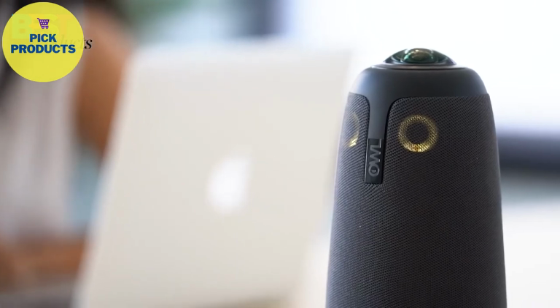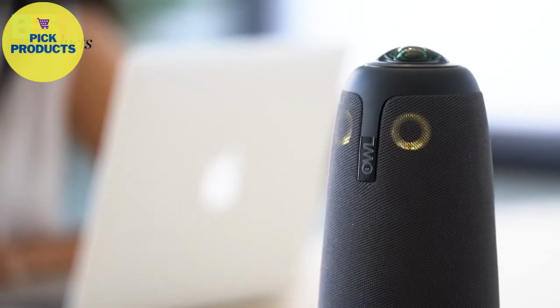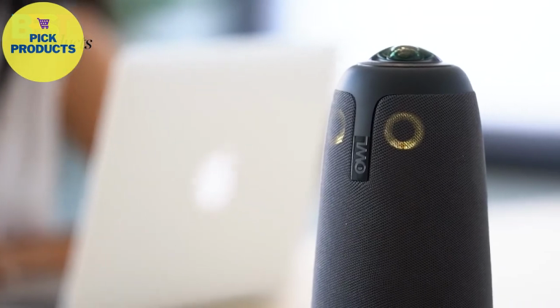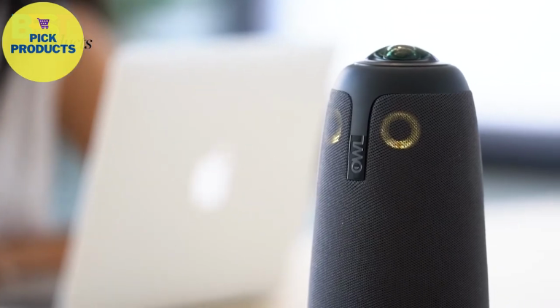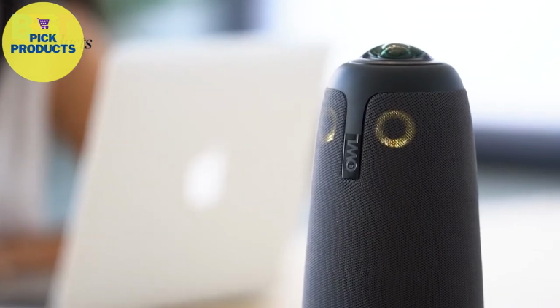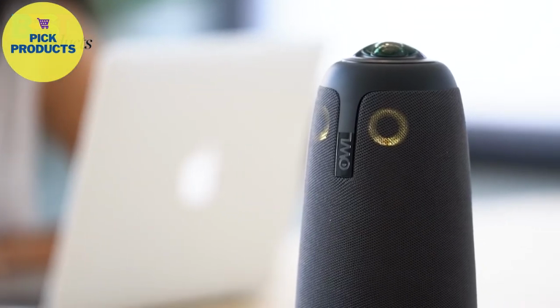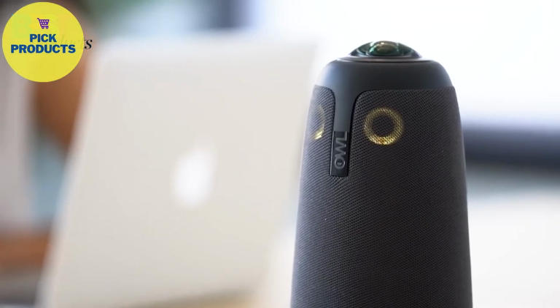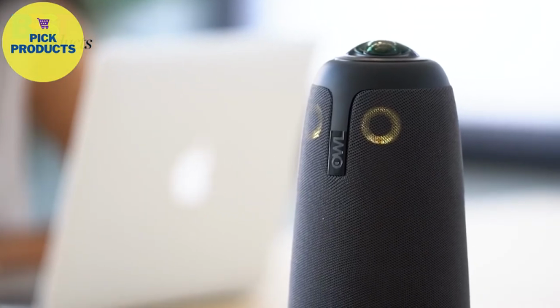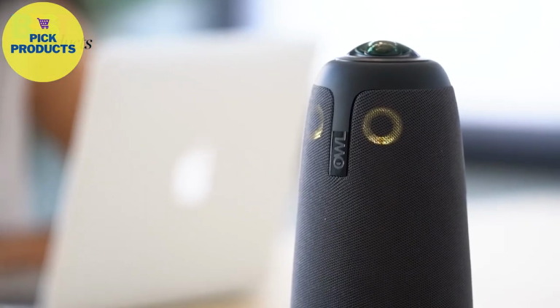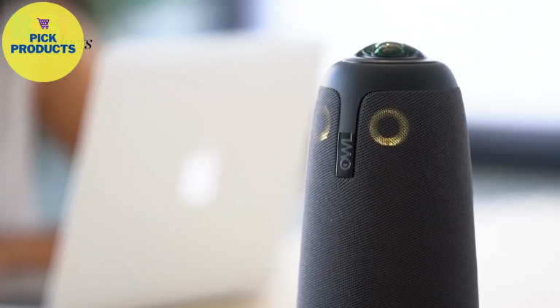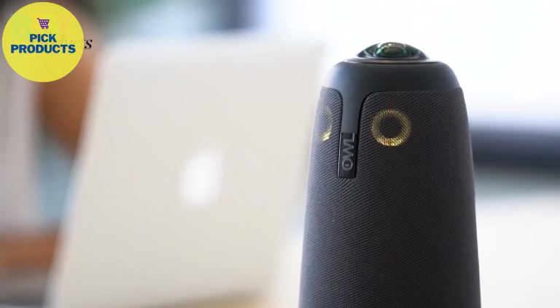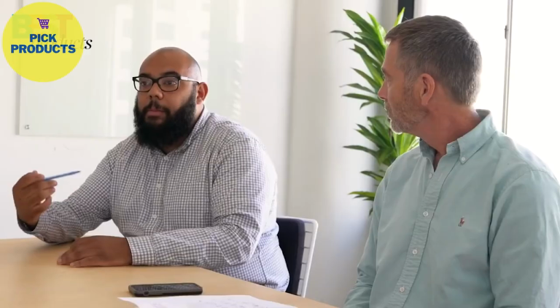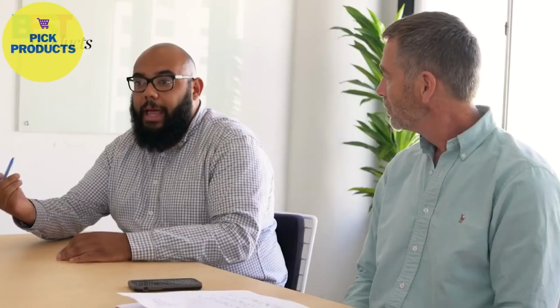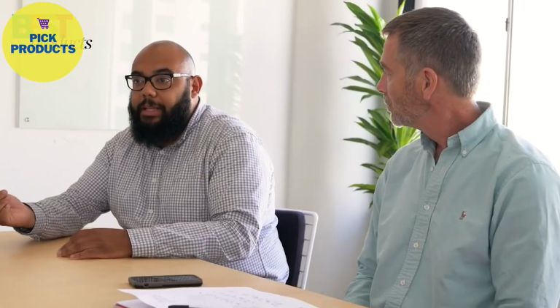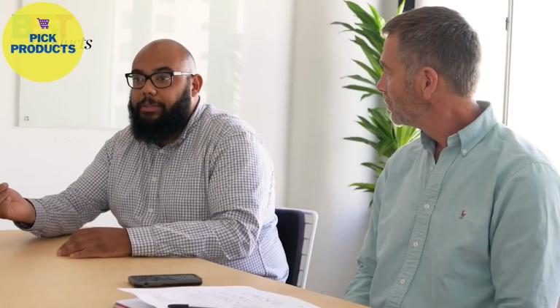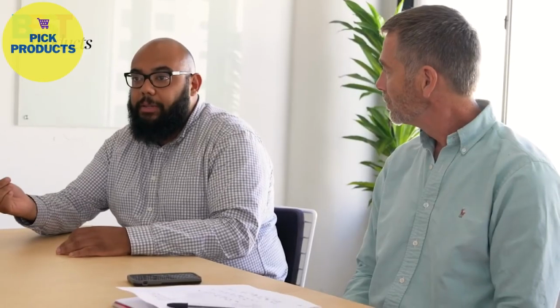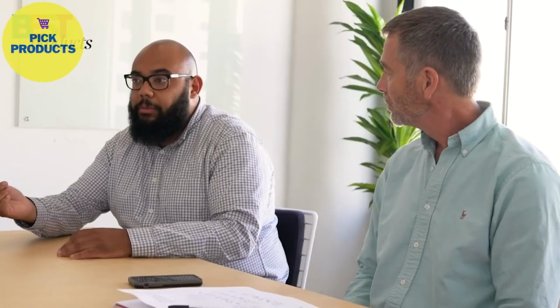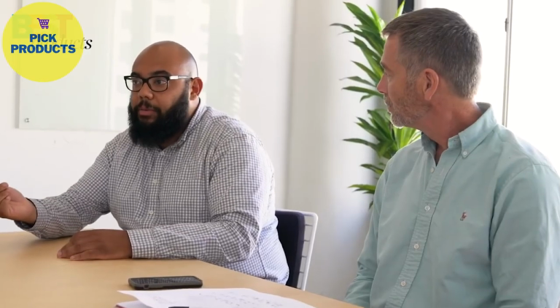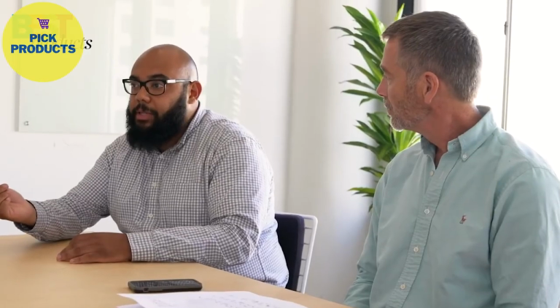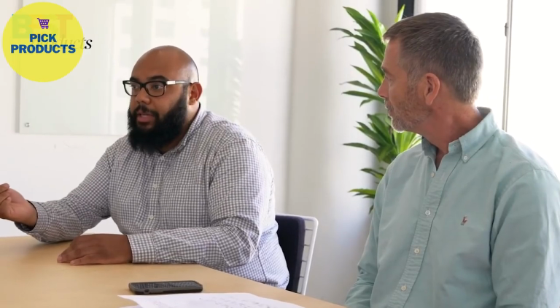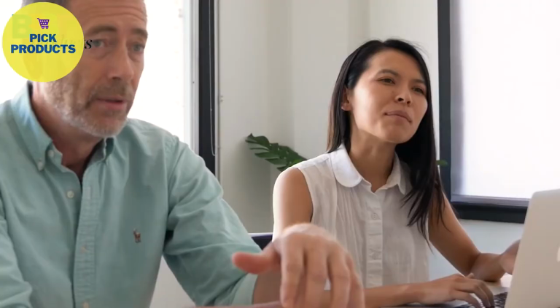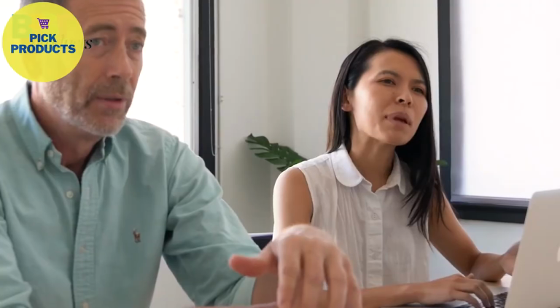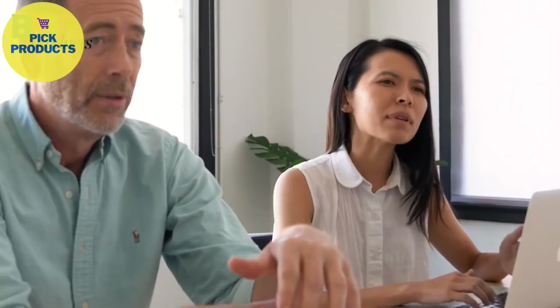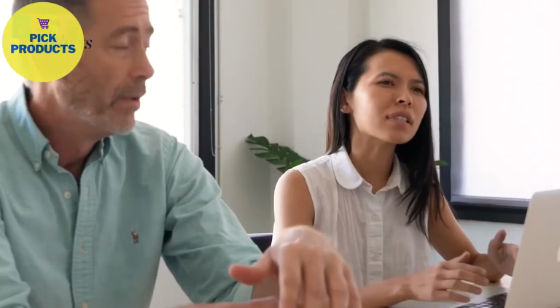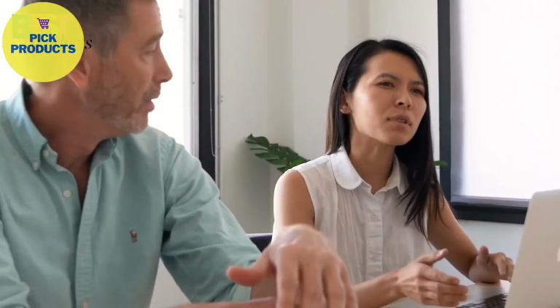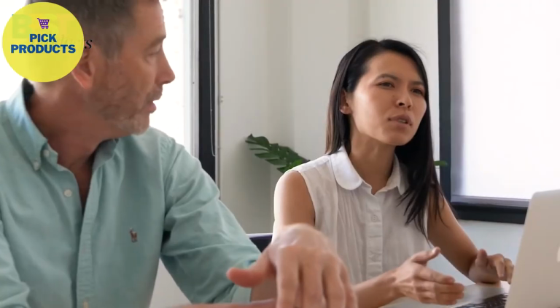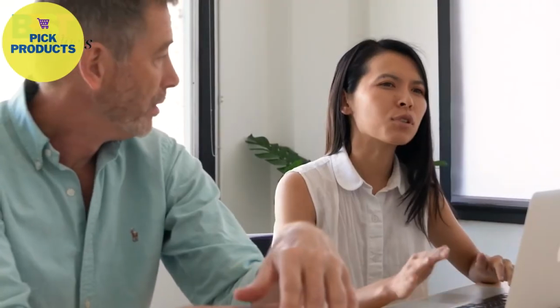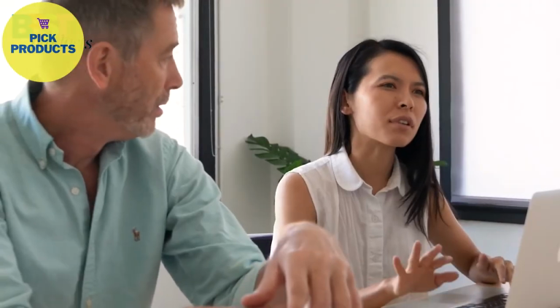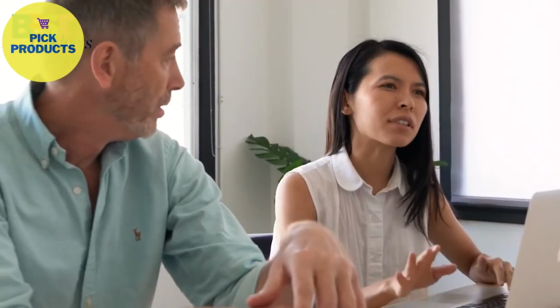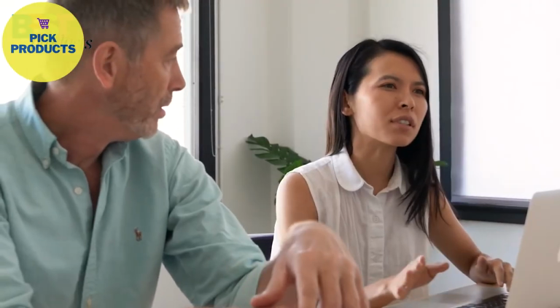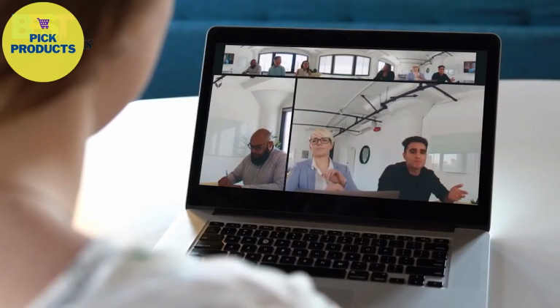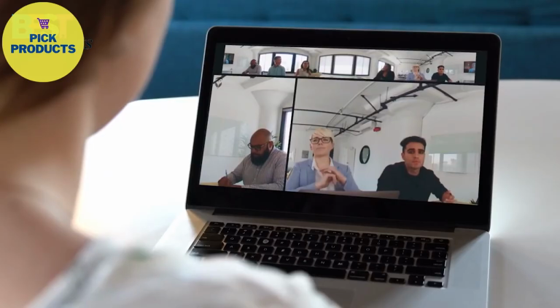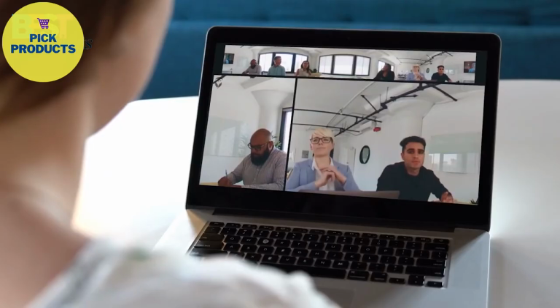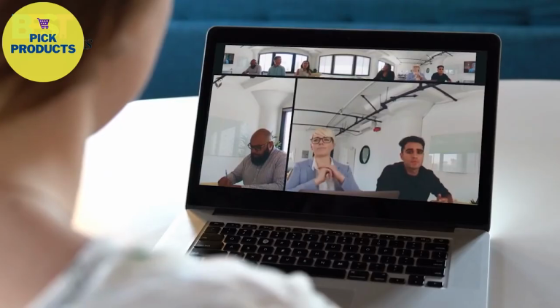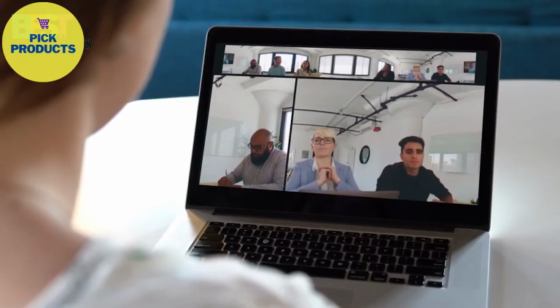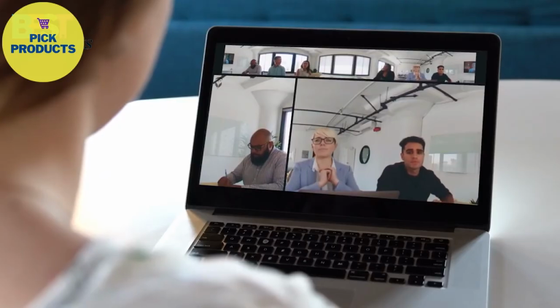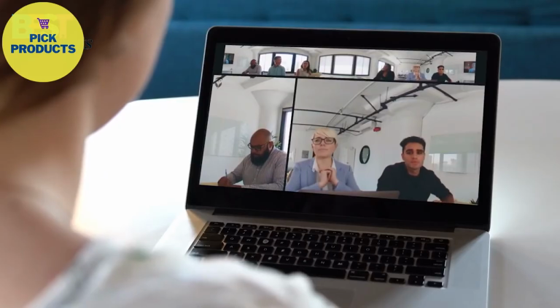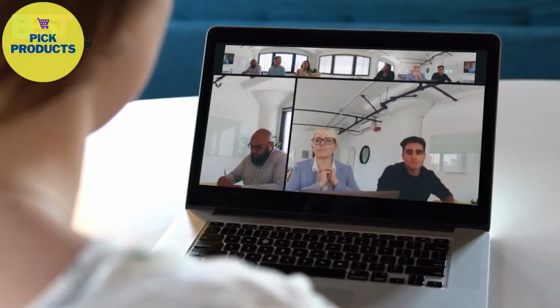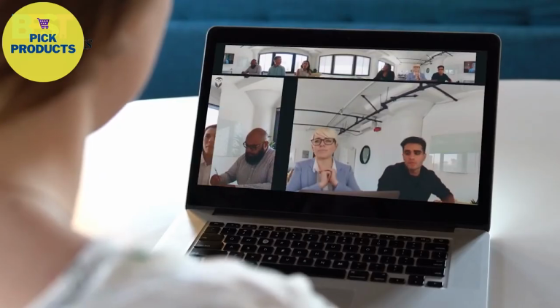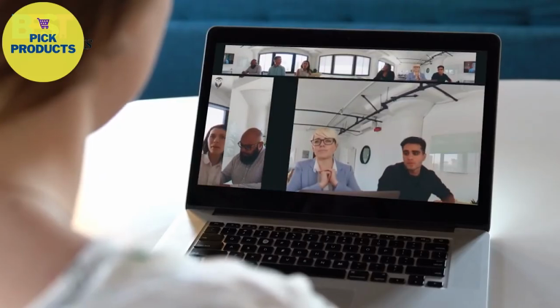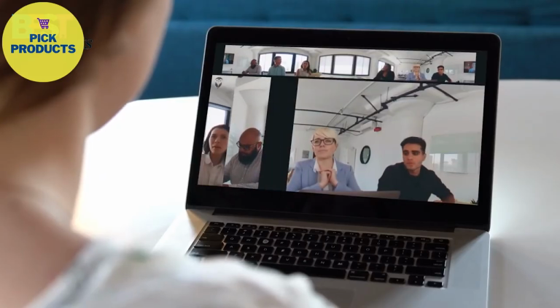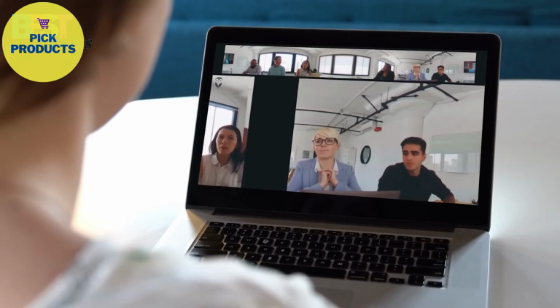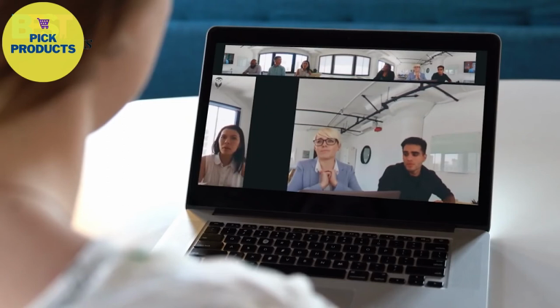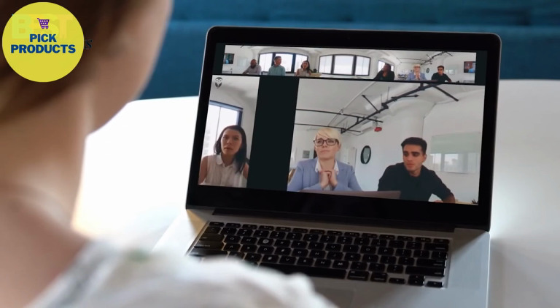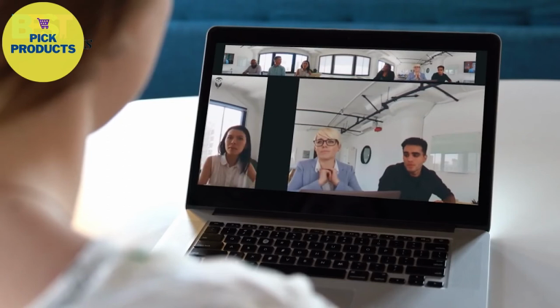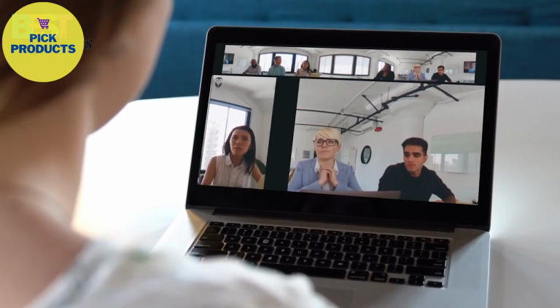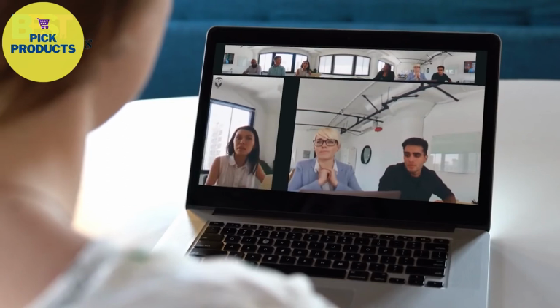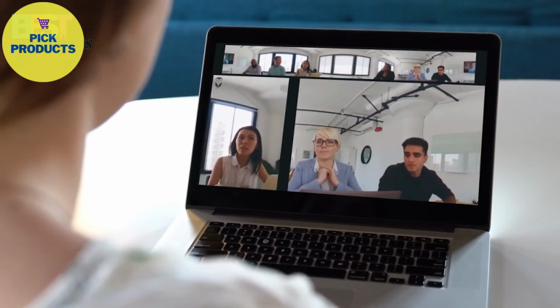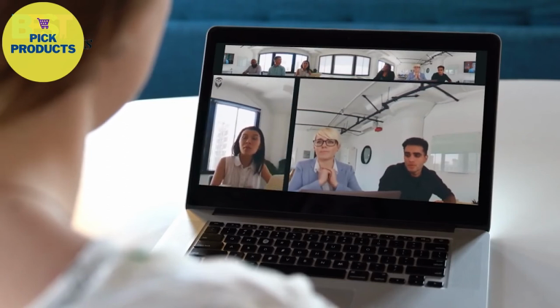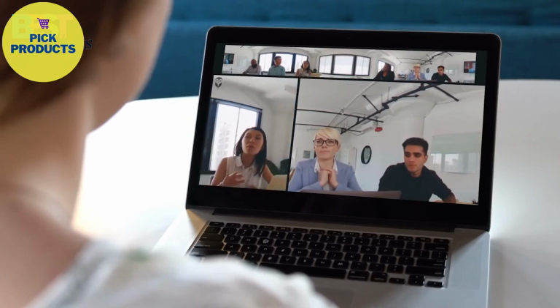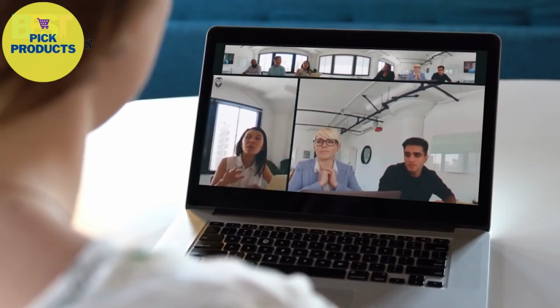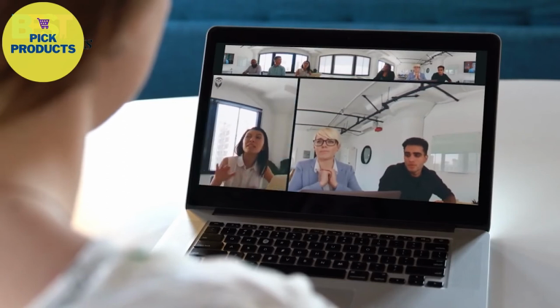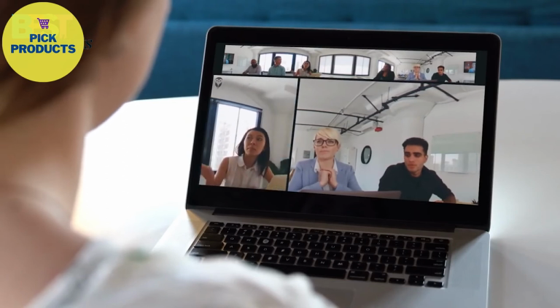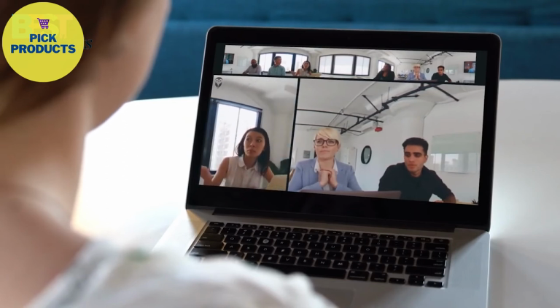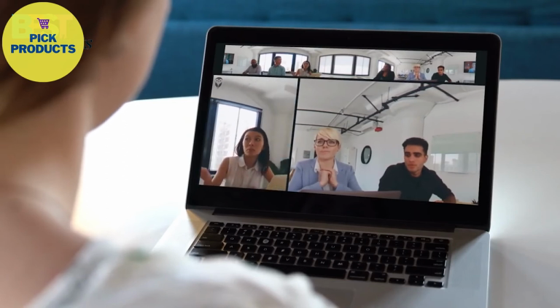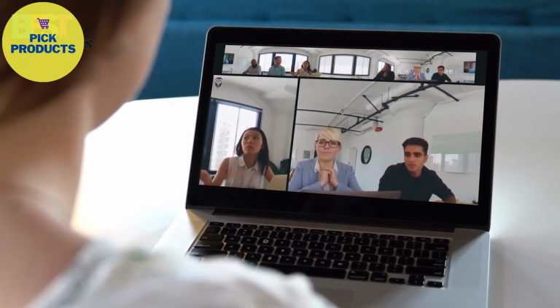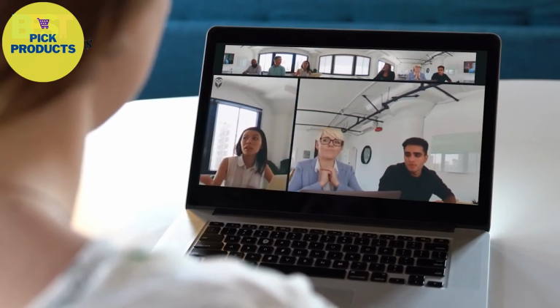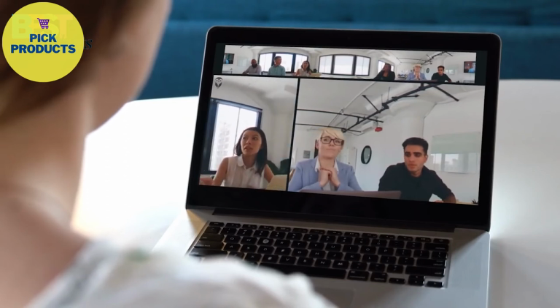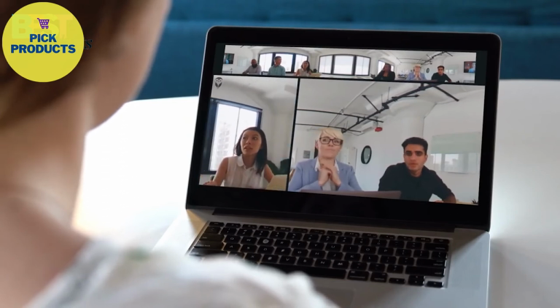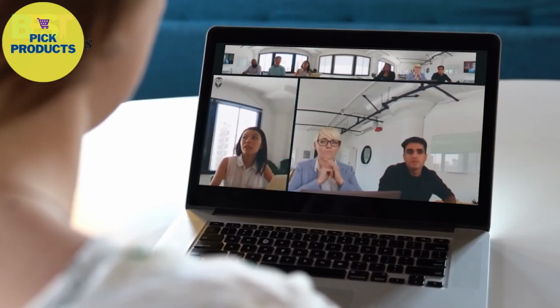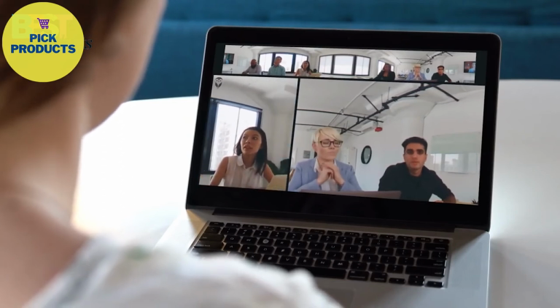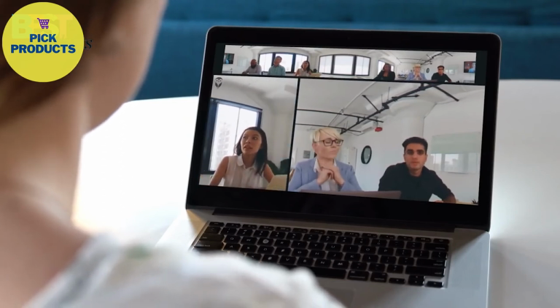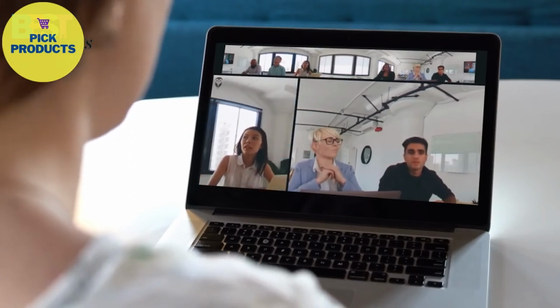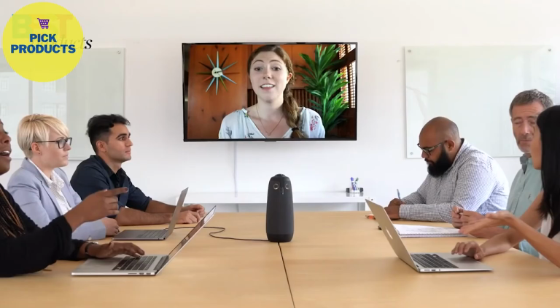Above all else, you need to be able to hear everybody. And everyone hears the remote participant loud and clear through the 360 speaker.